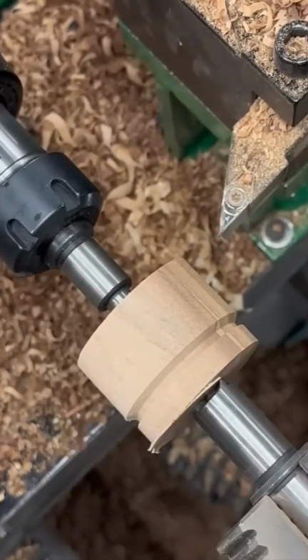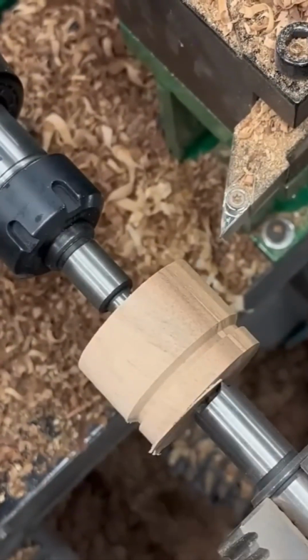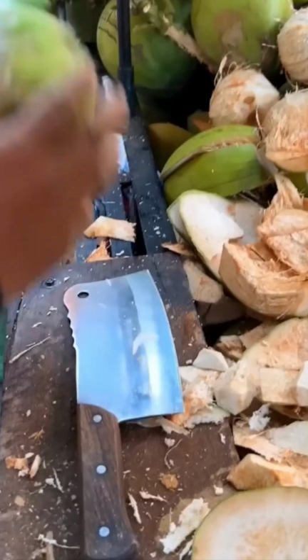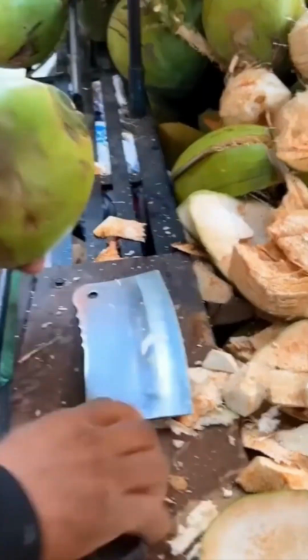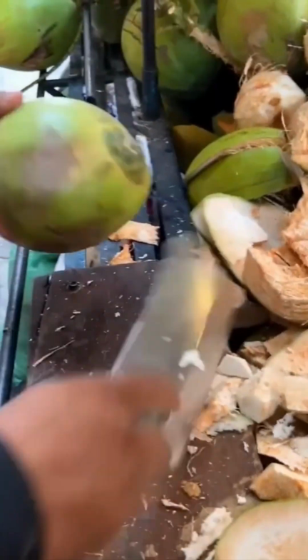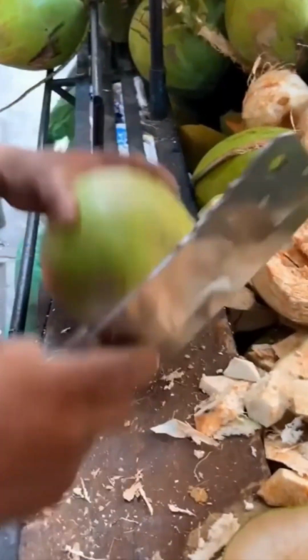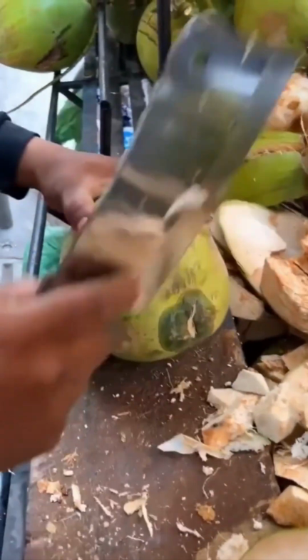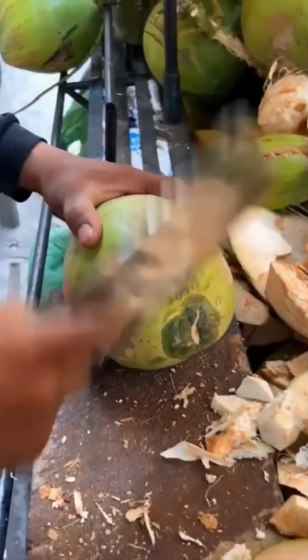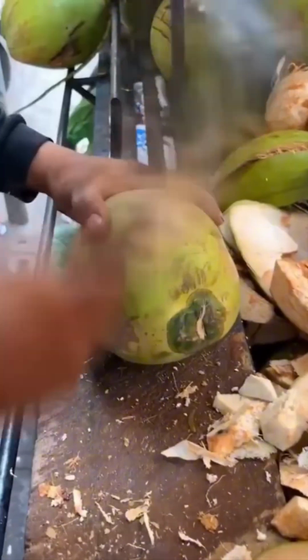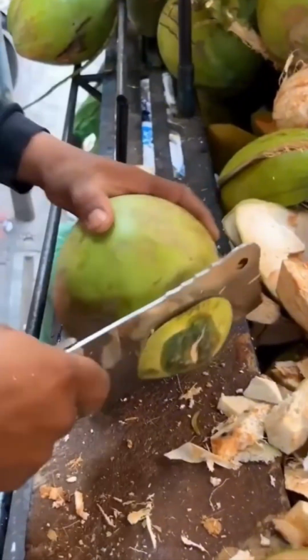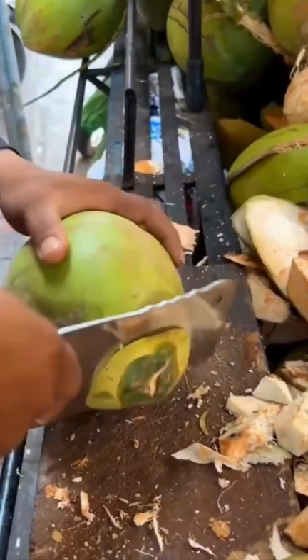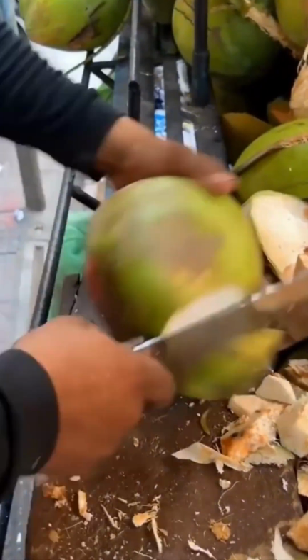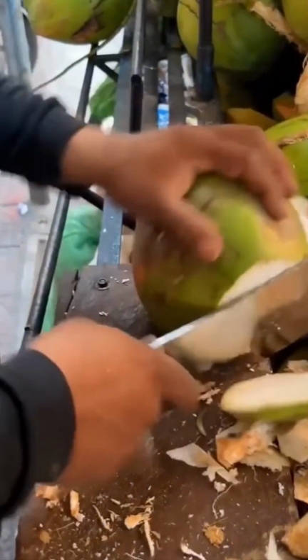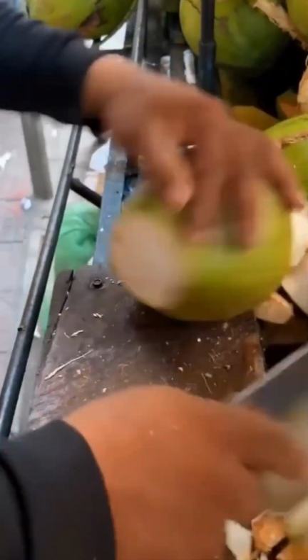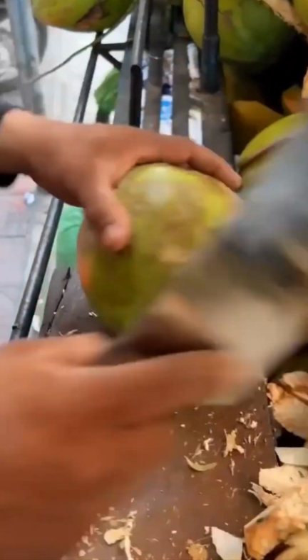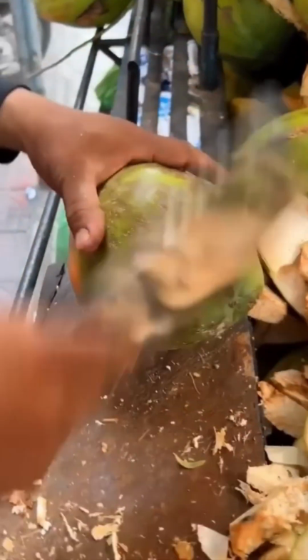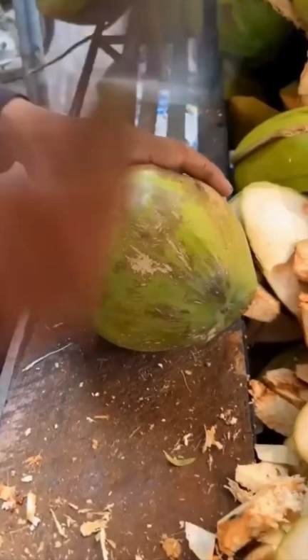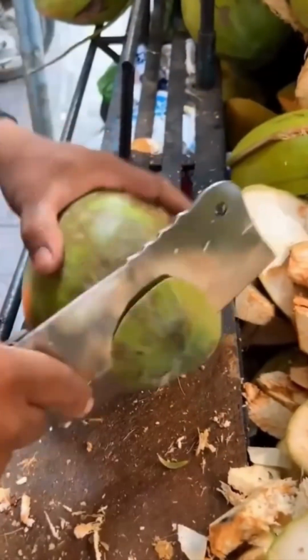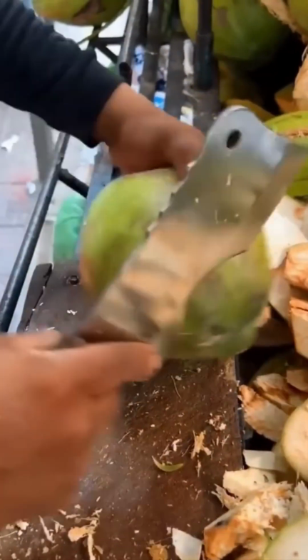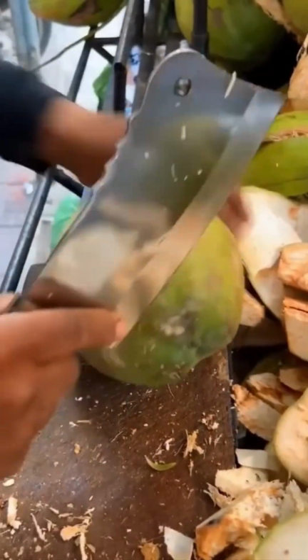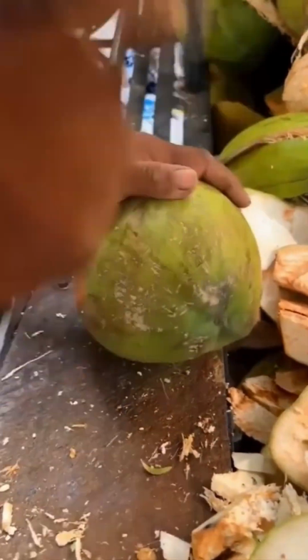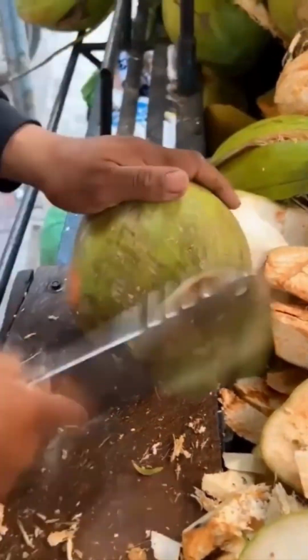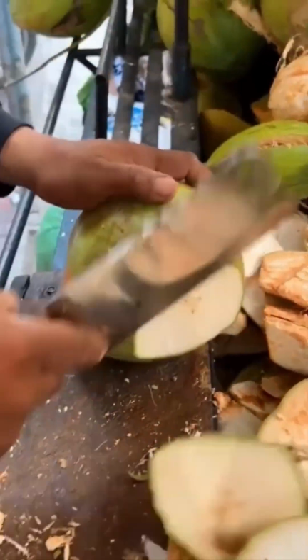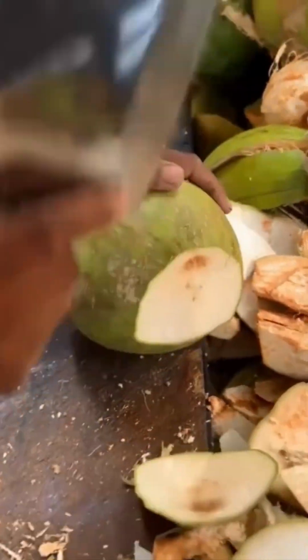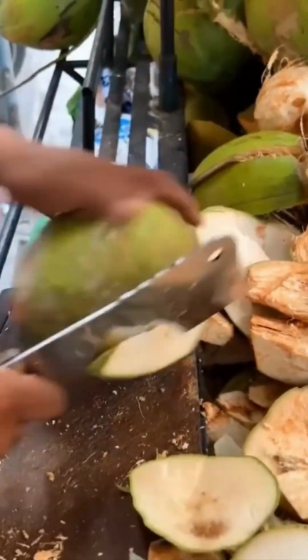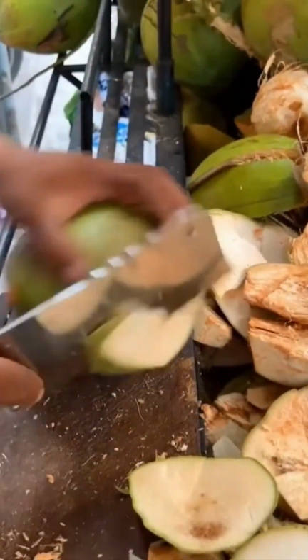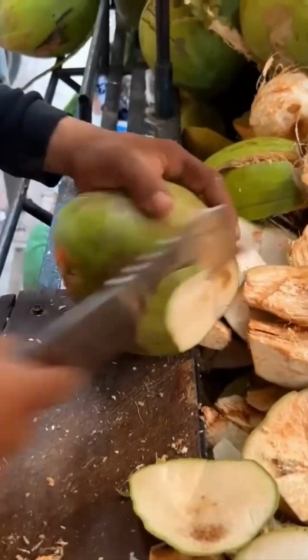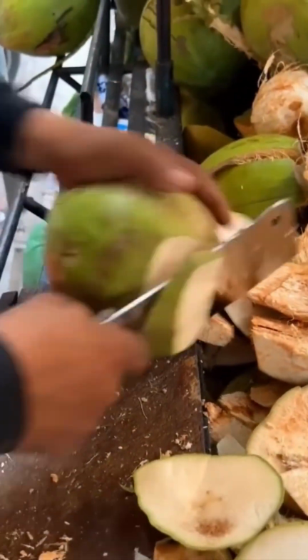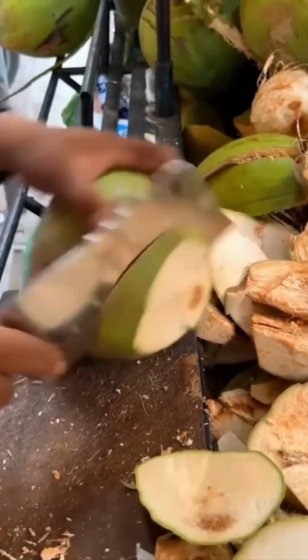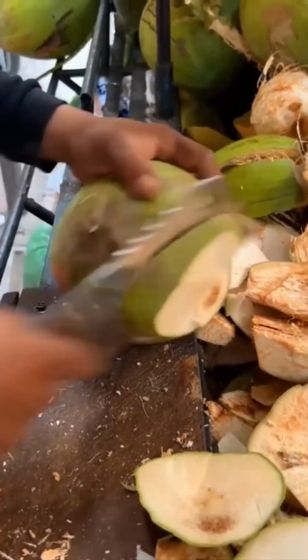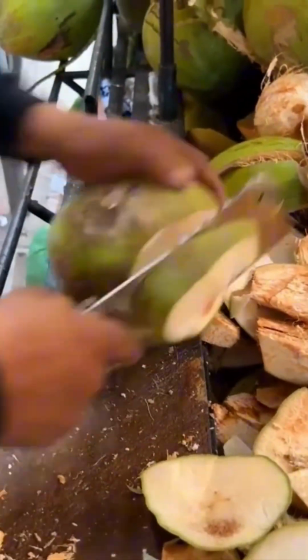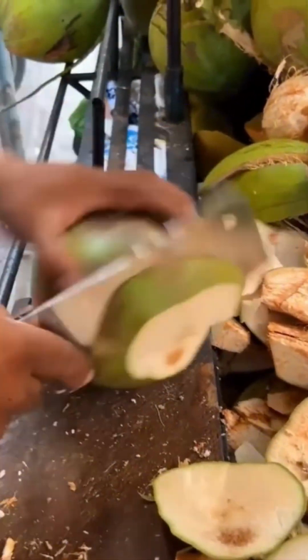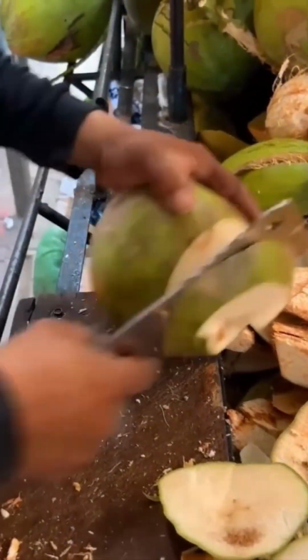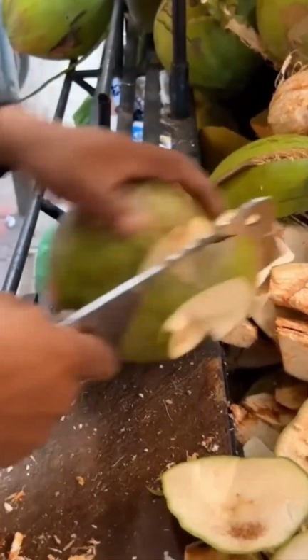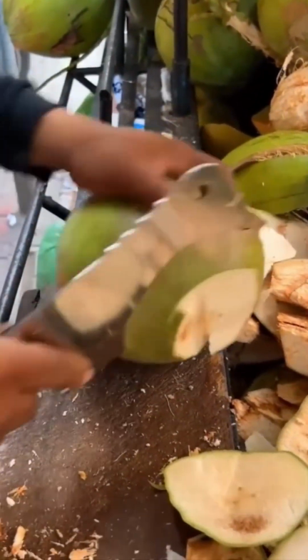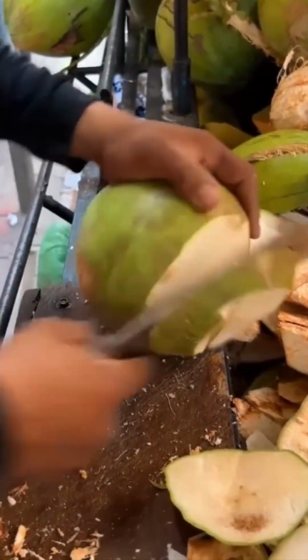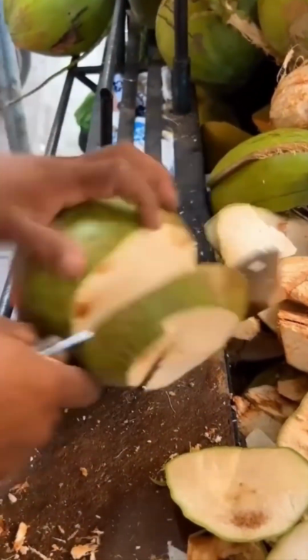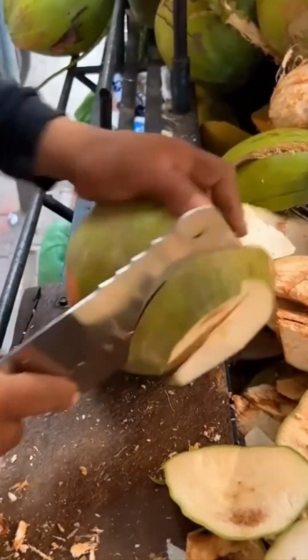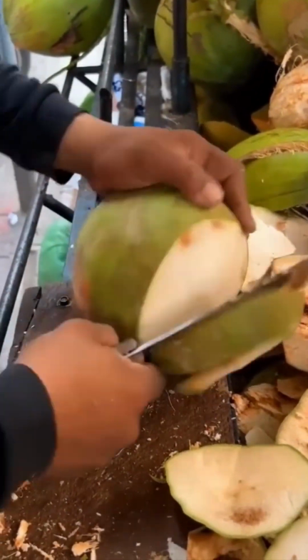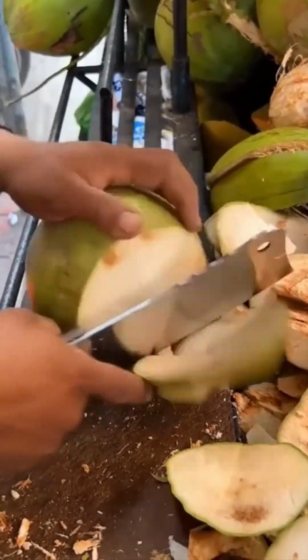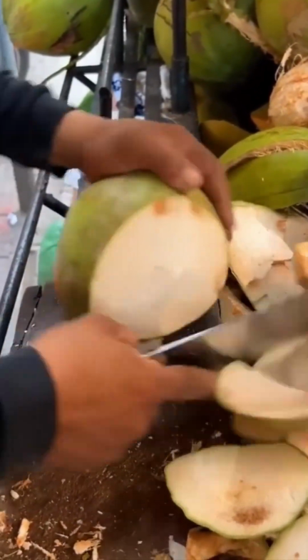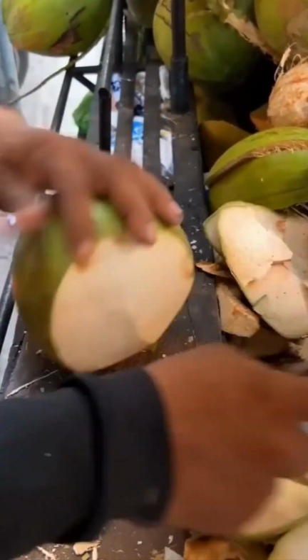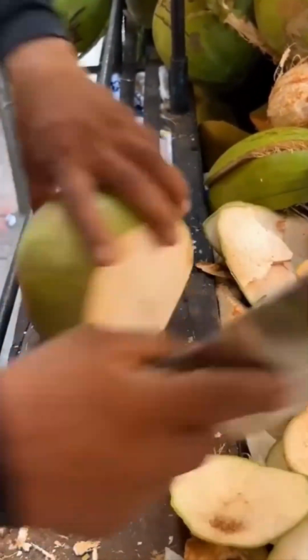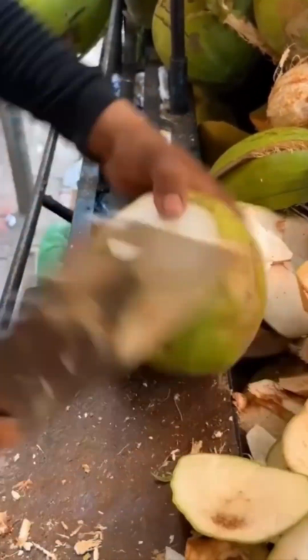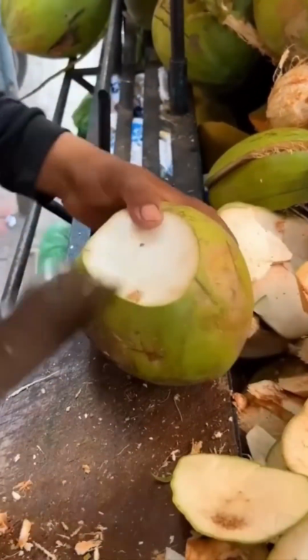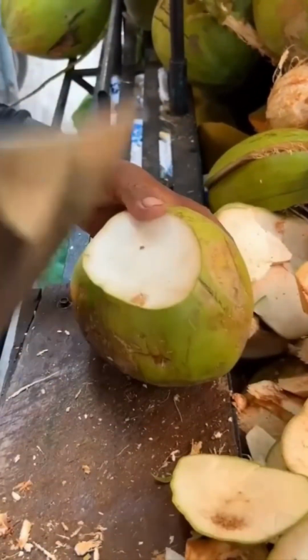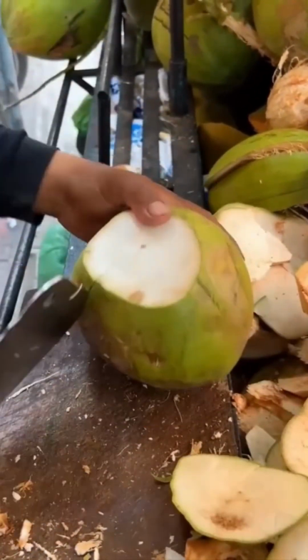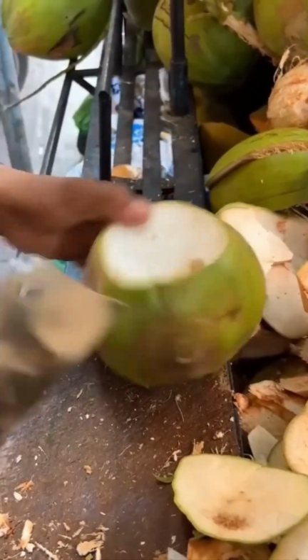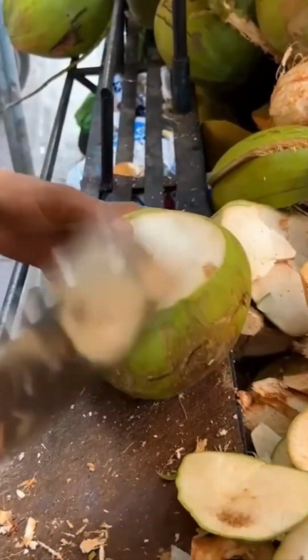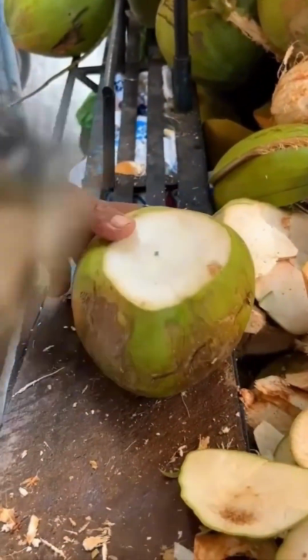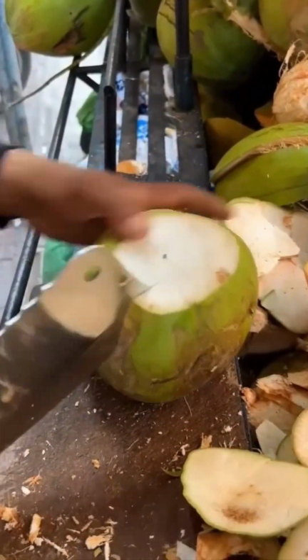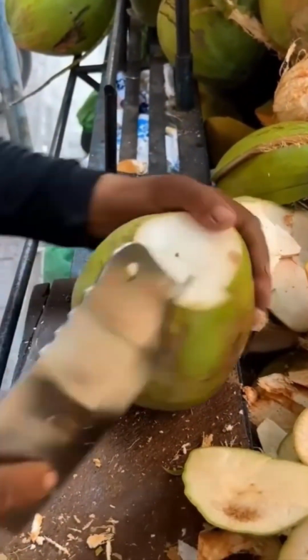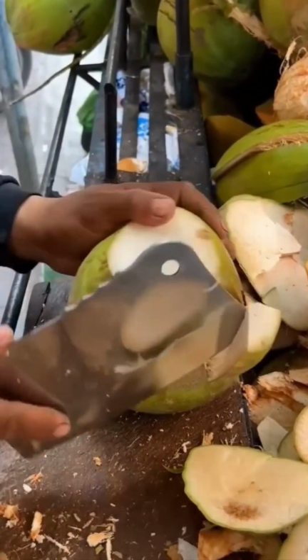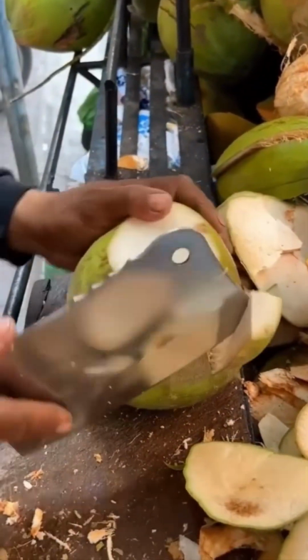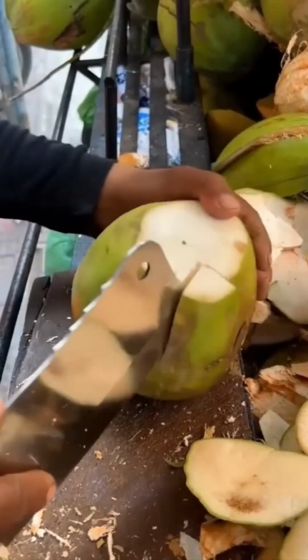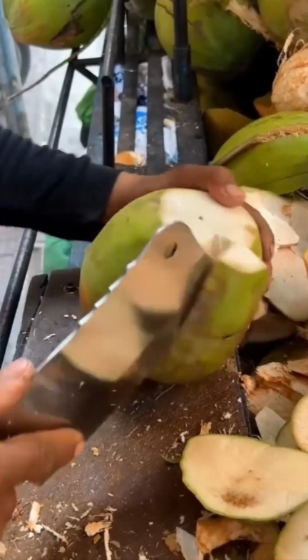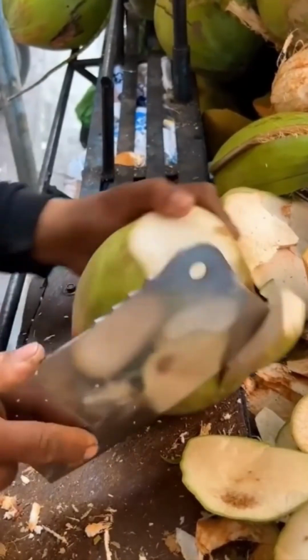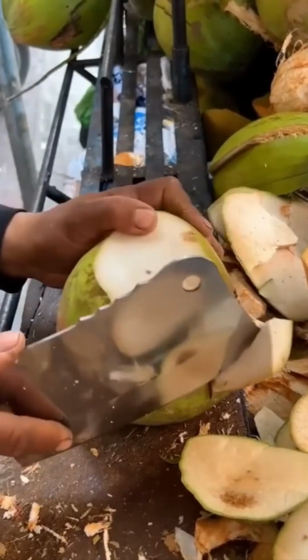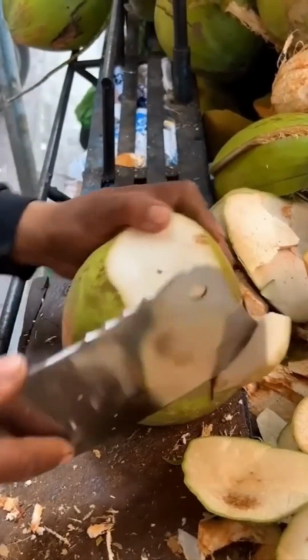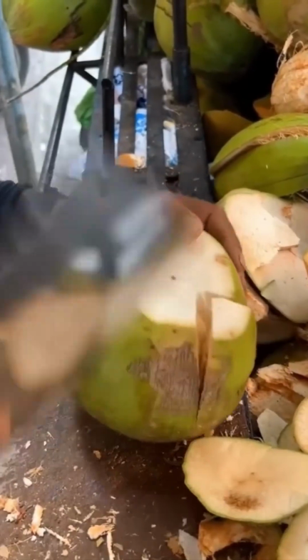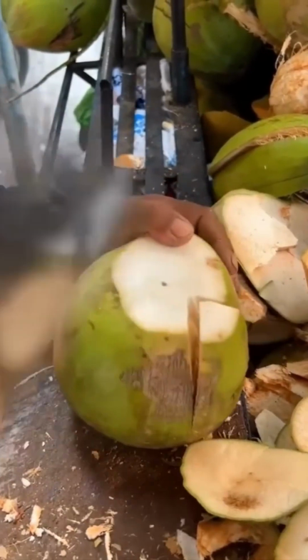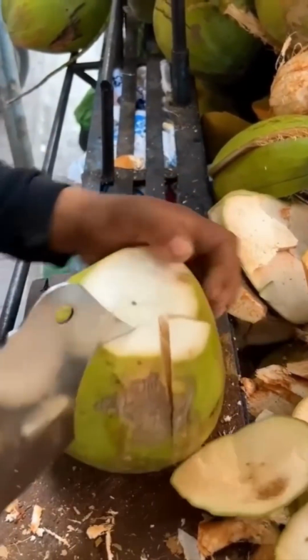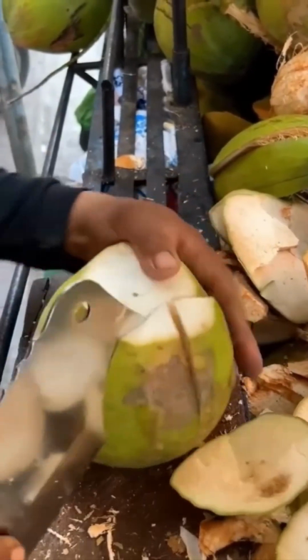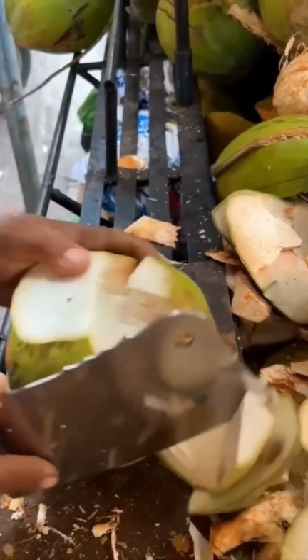Coconut cracking the old-fashioned way. There's something primal about watching a man break open nature's armored fruit.